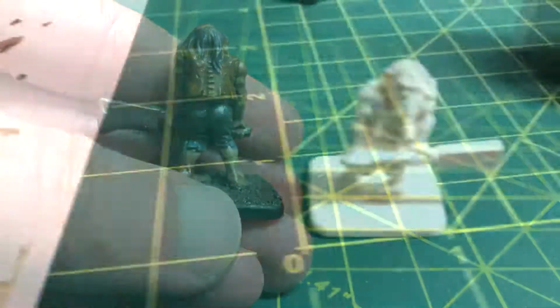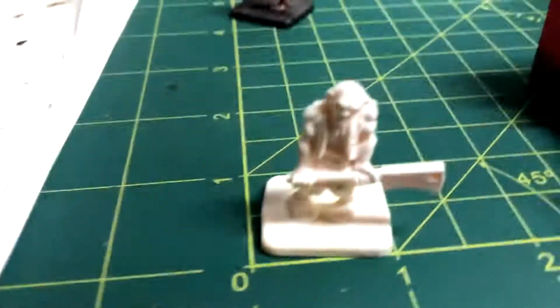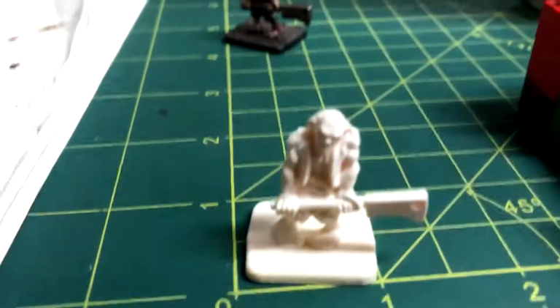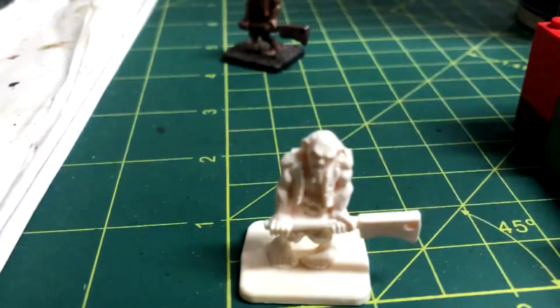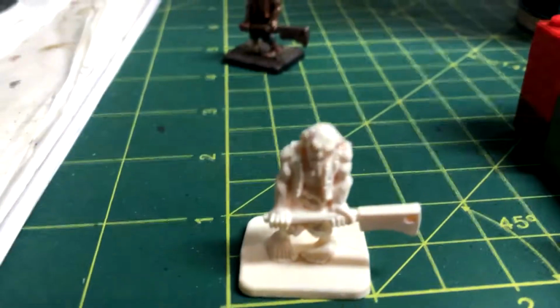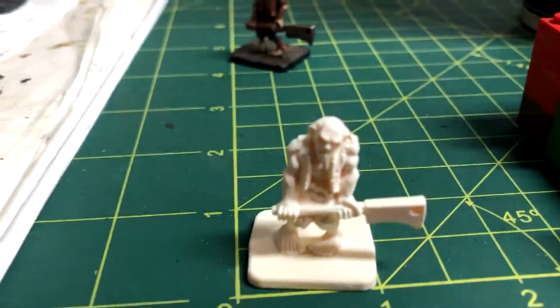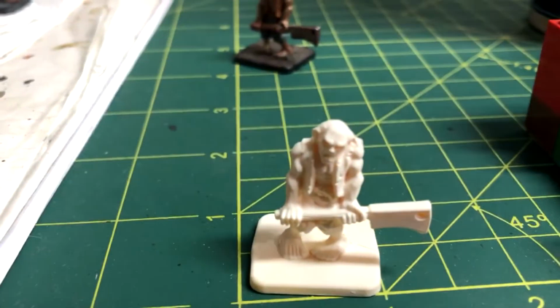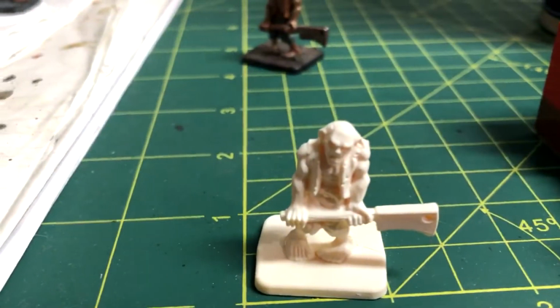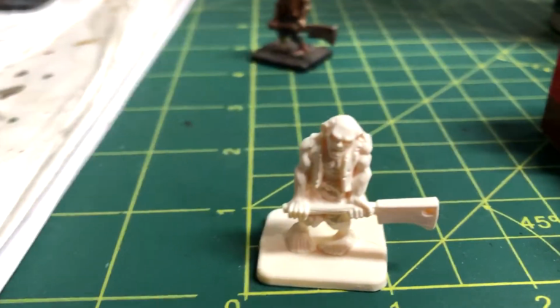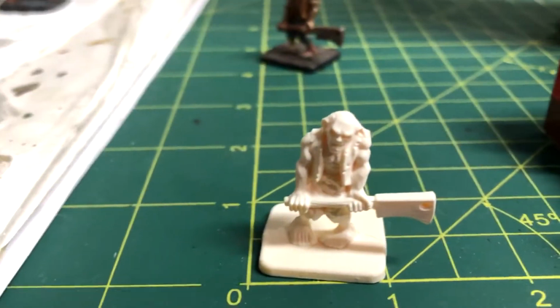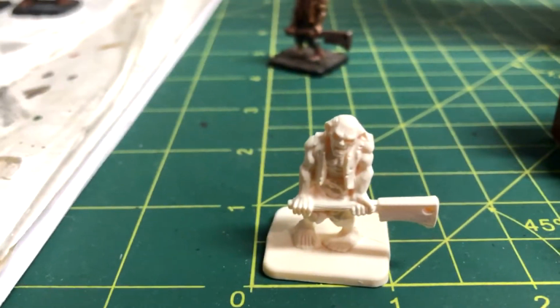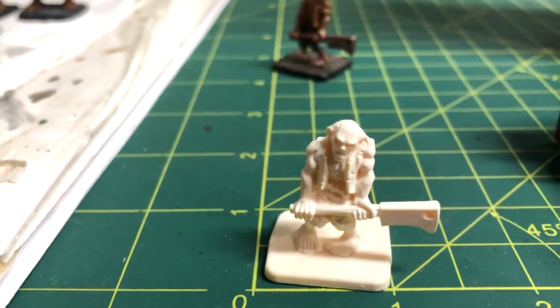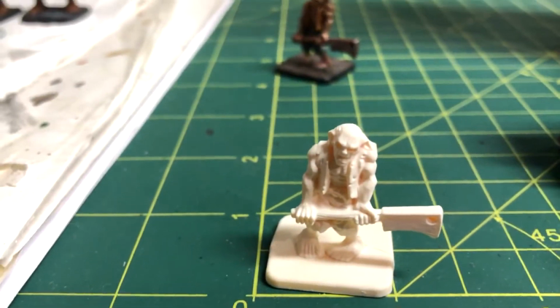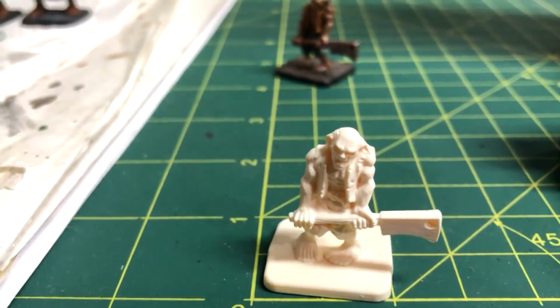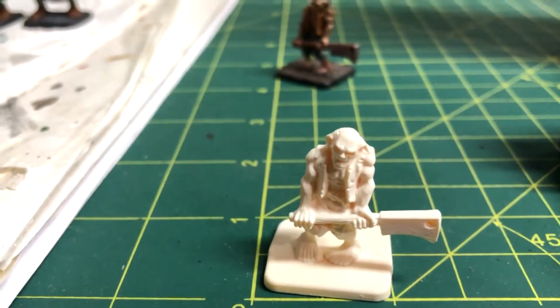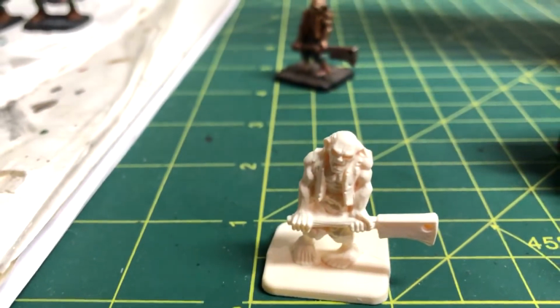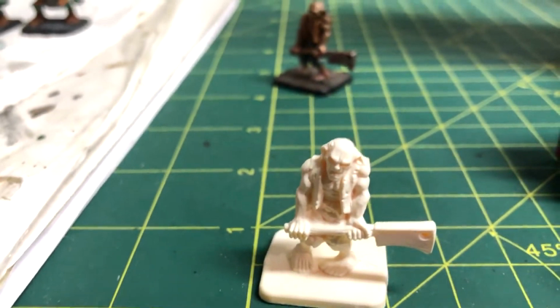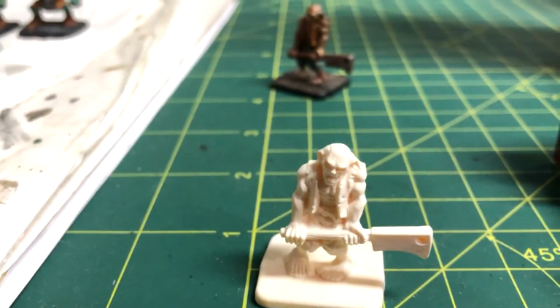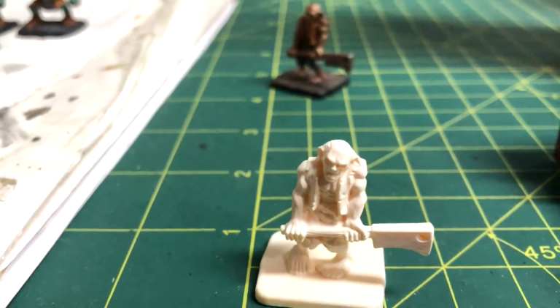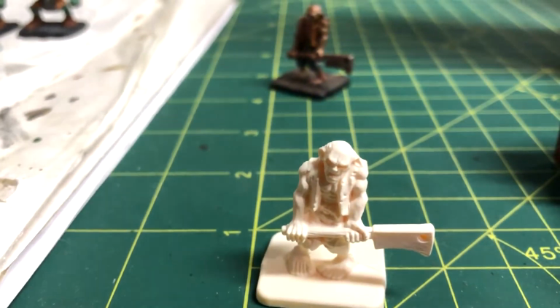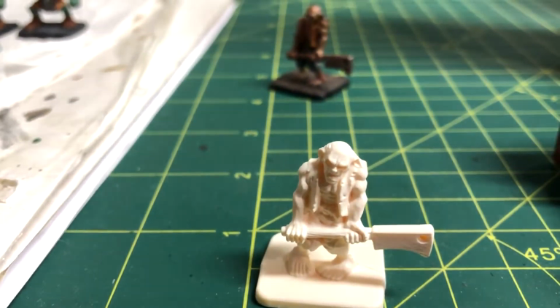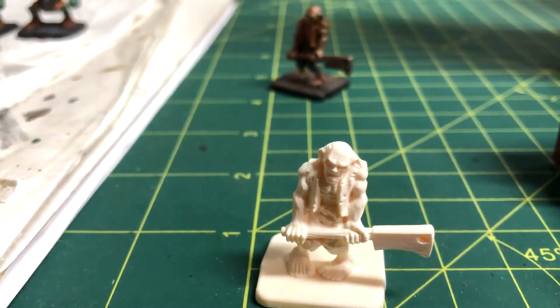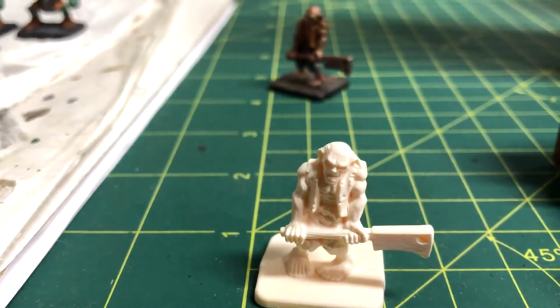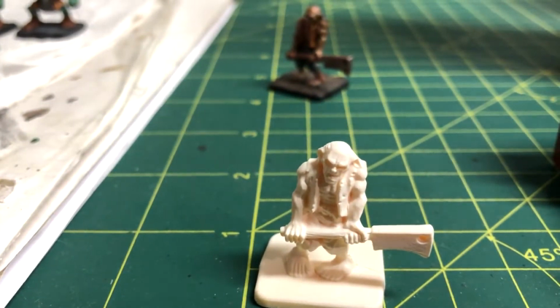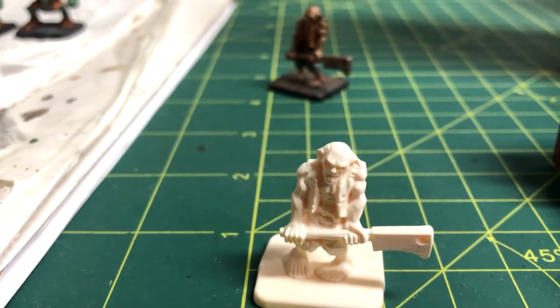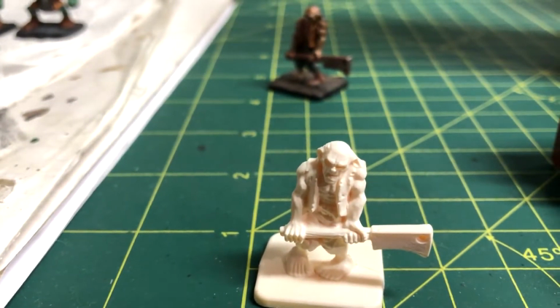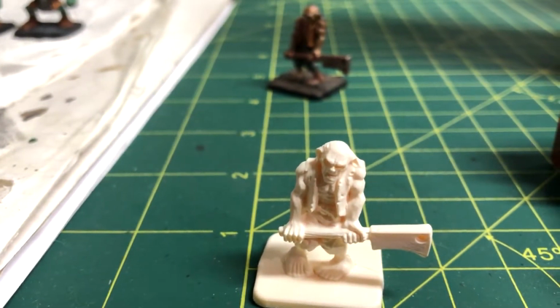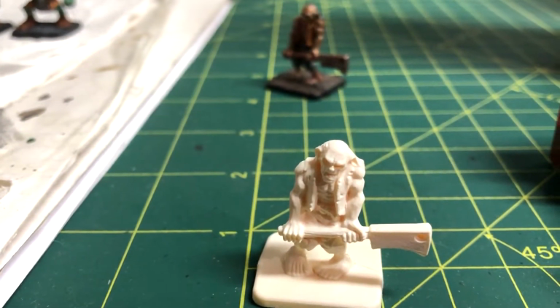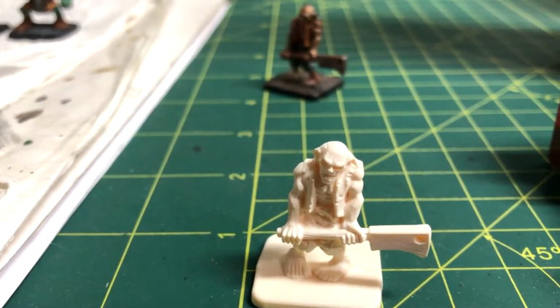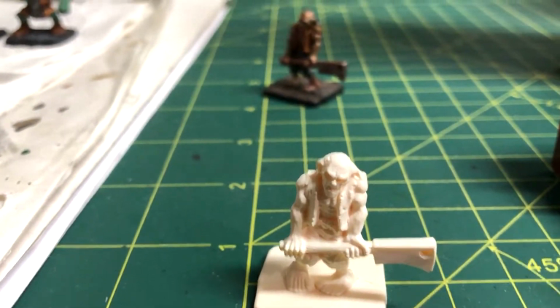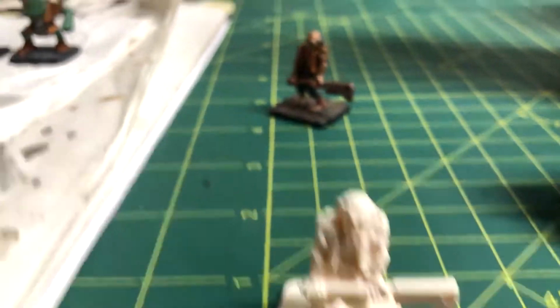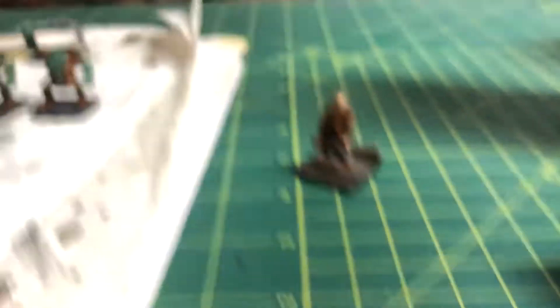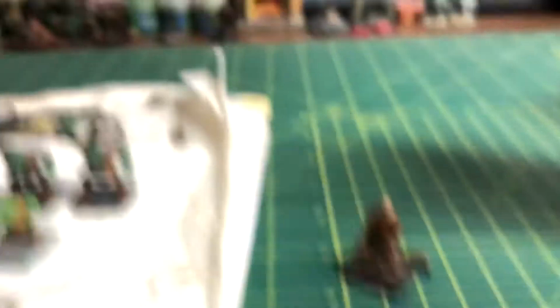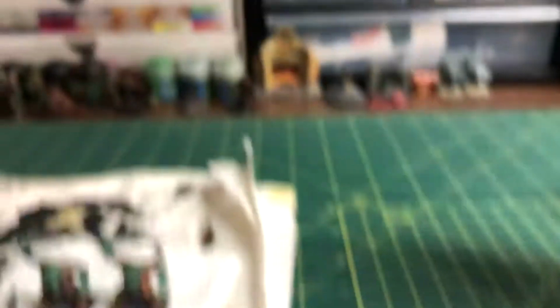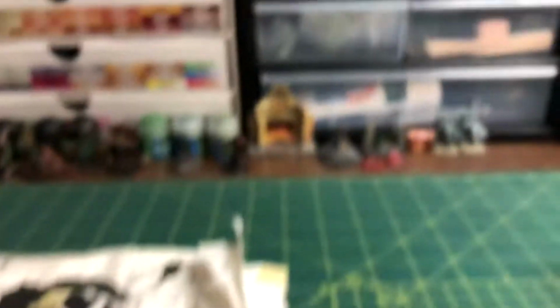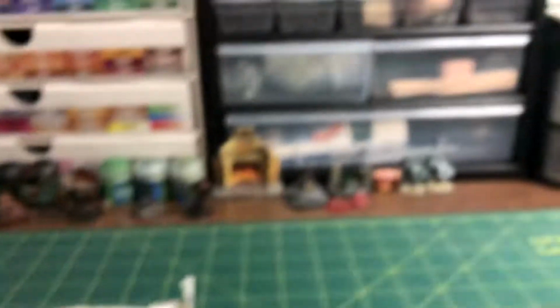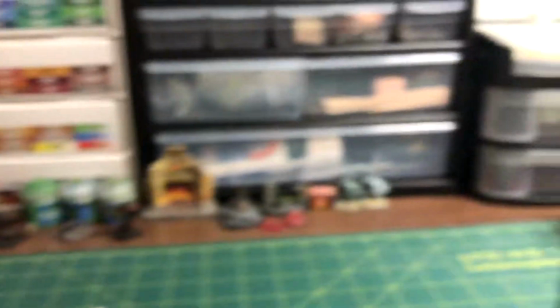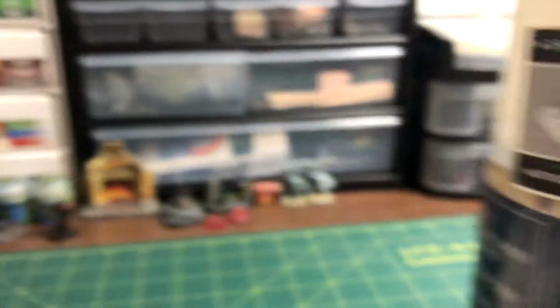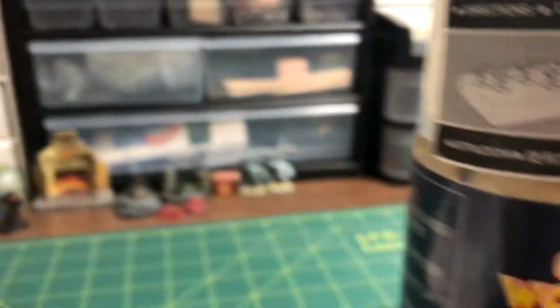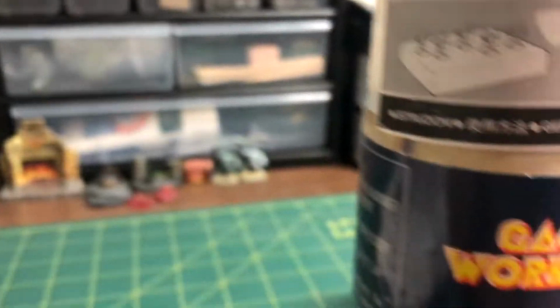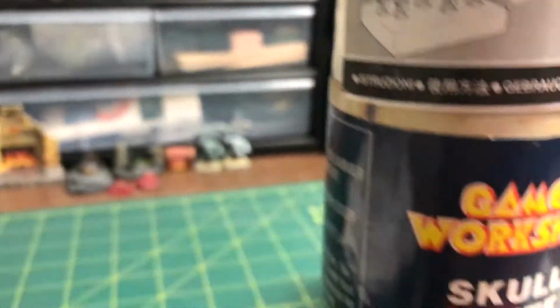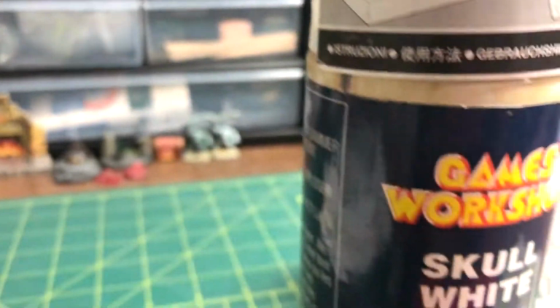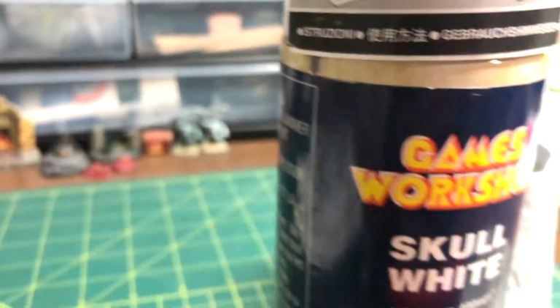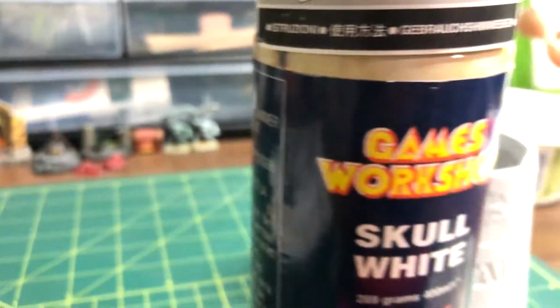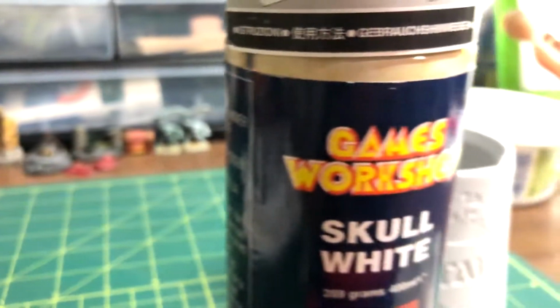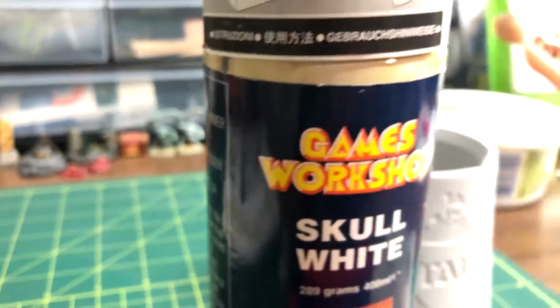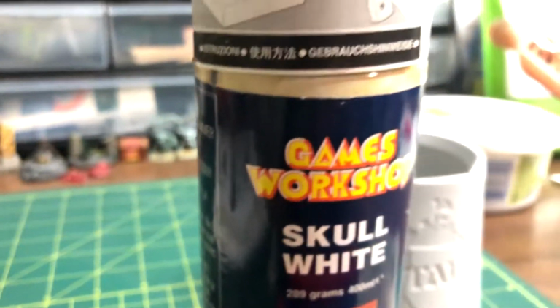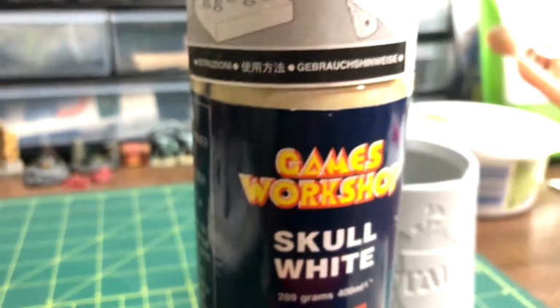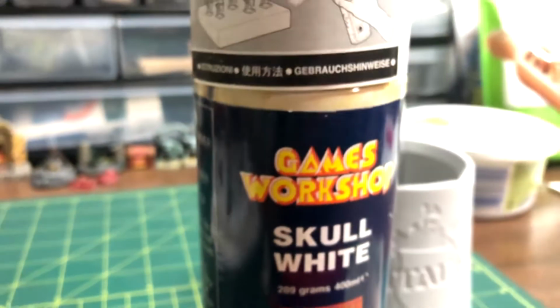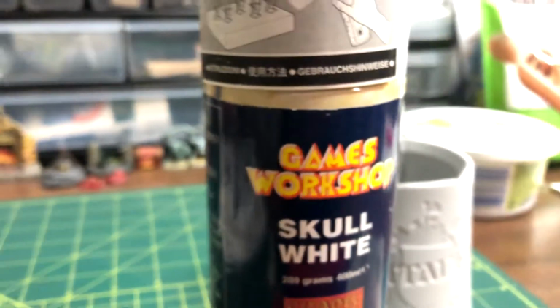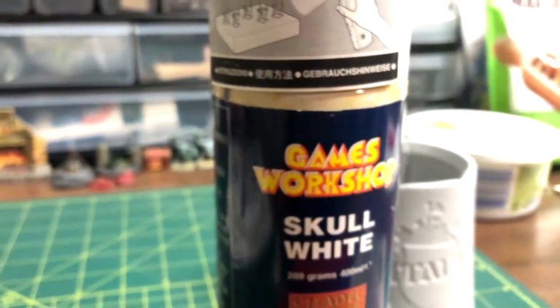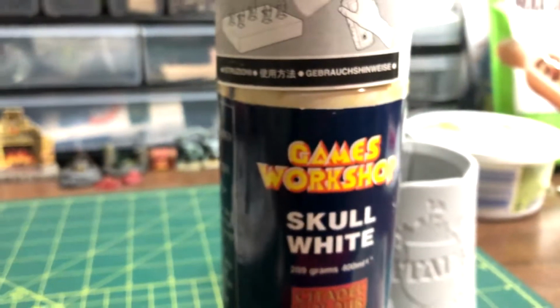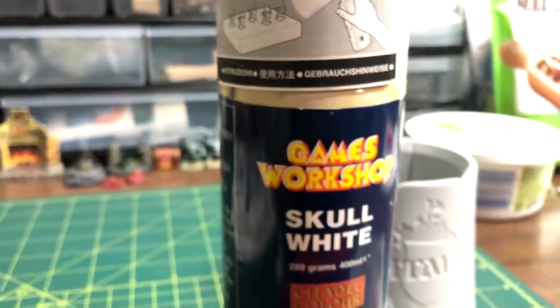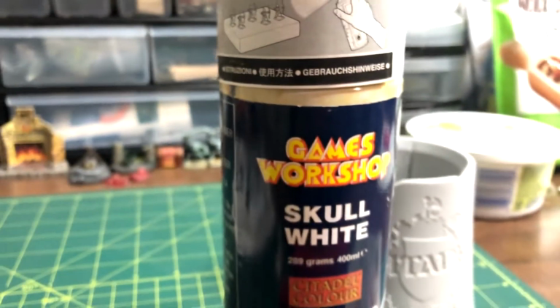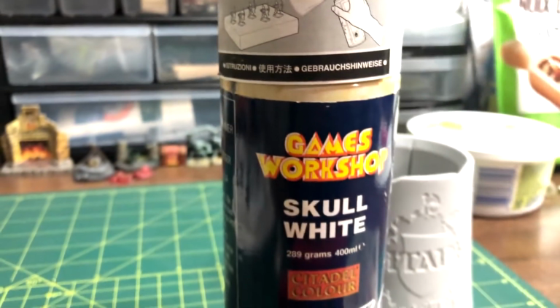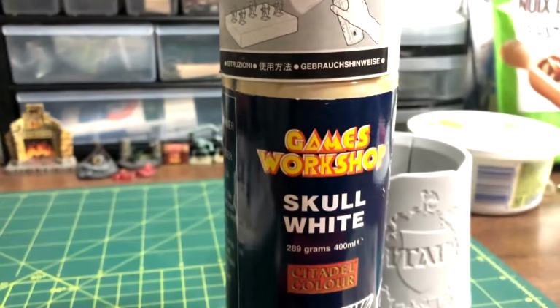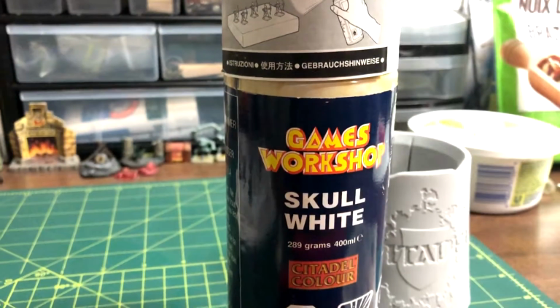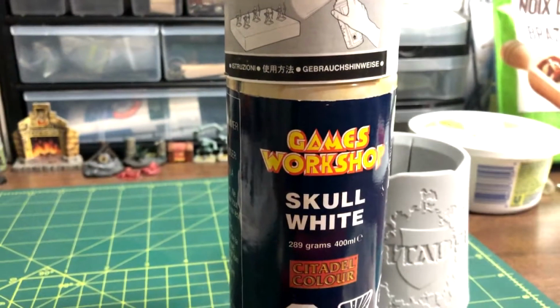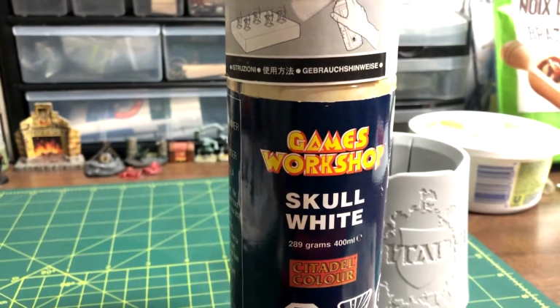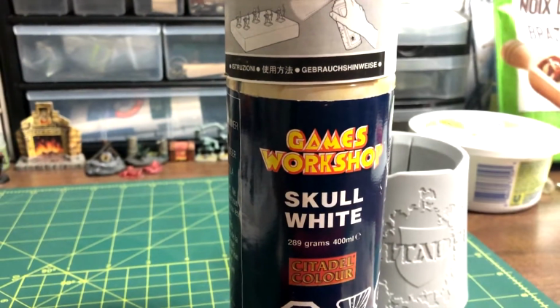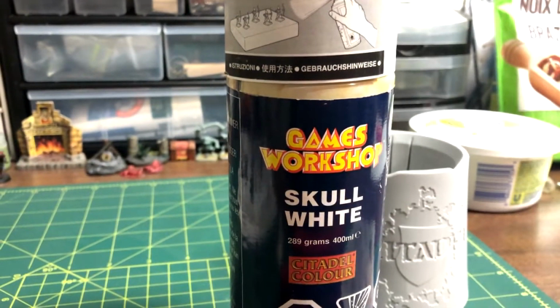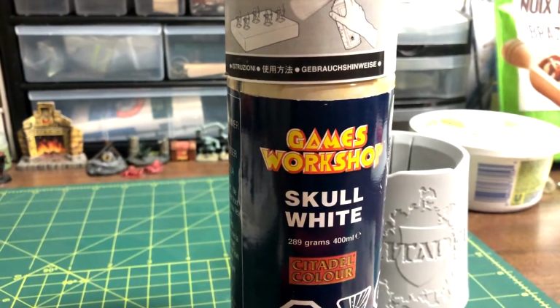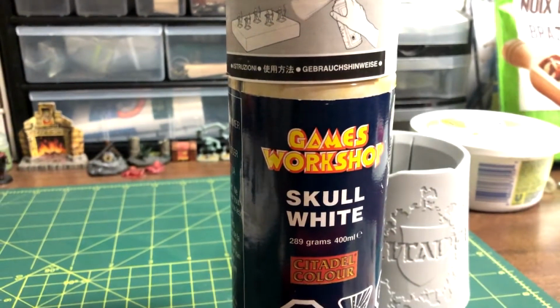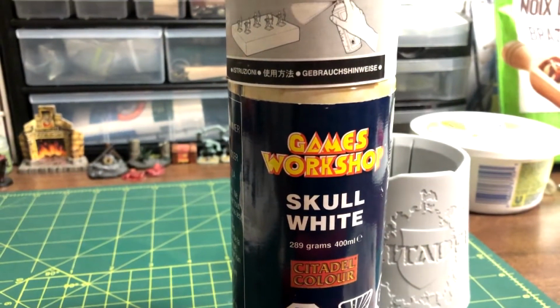The first step will be priming, which was covered in an earlier part of the series. Use whatever colour you want, but I like using white.